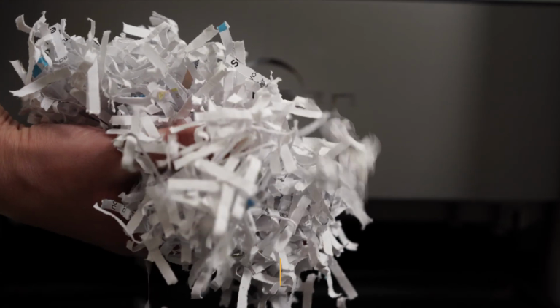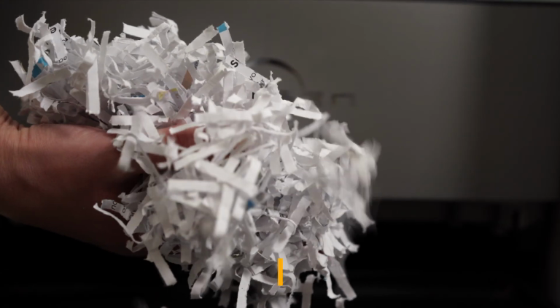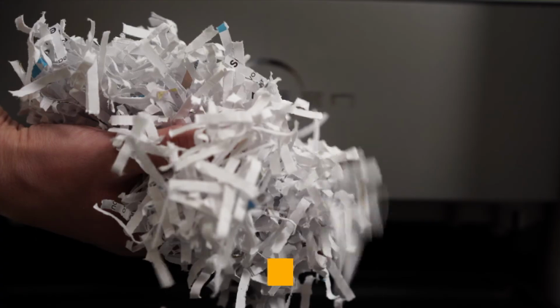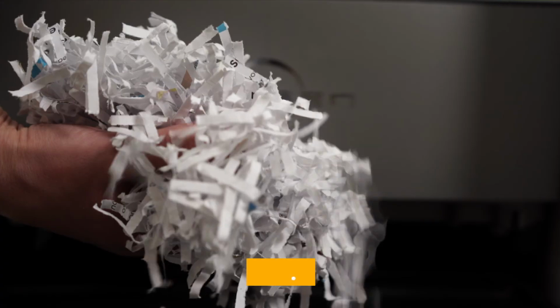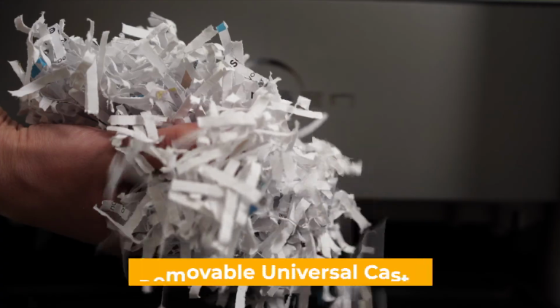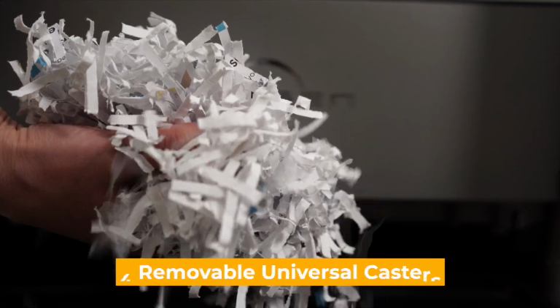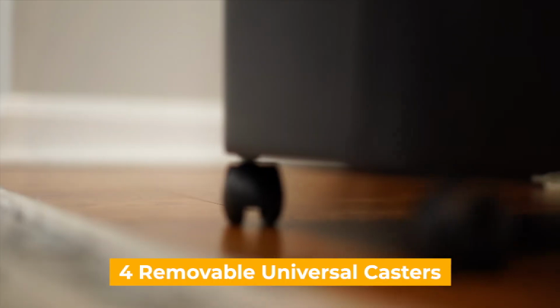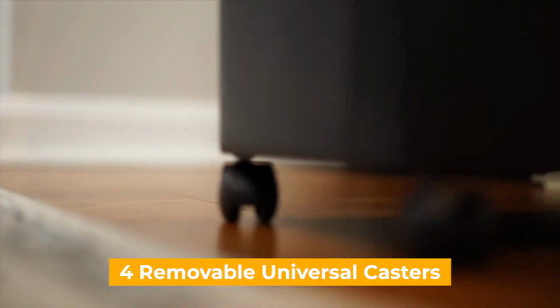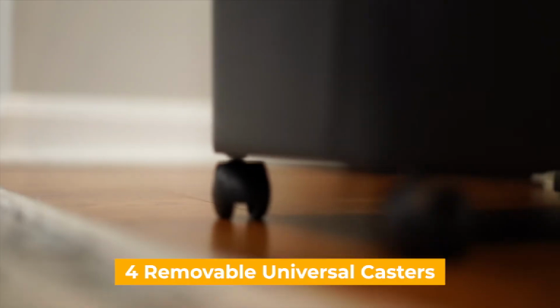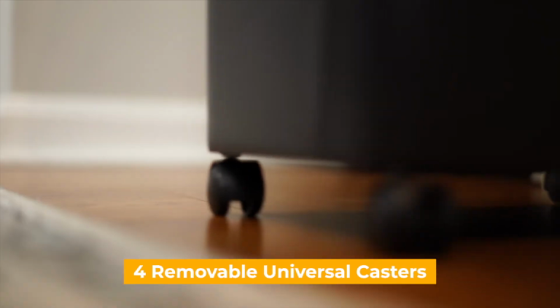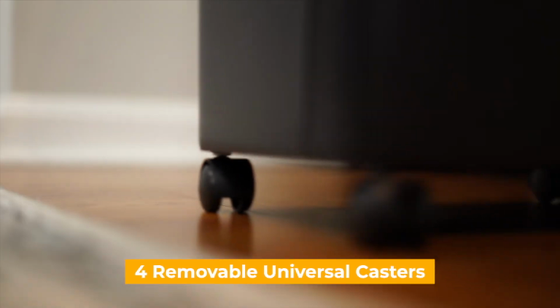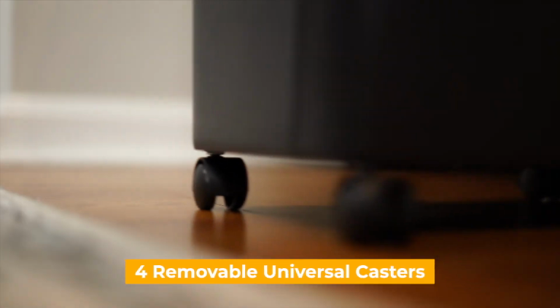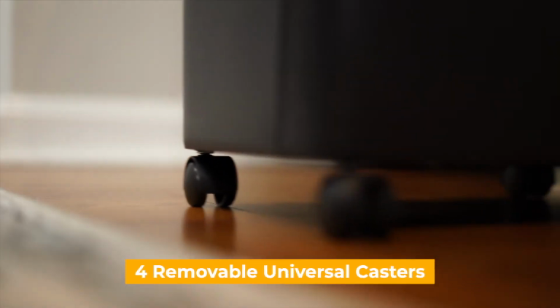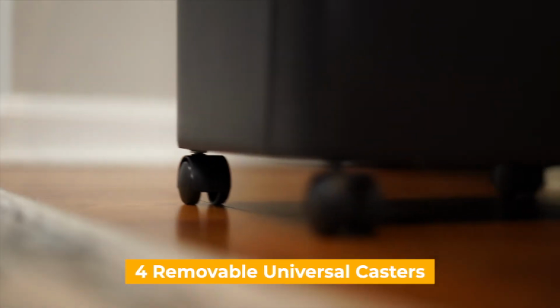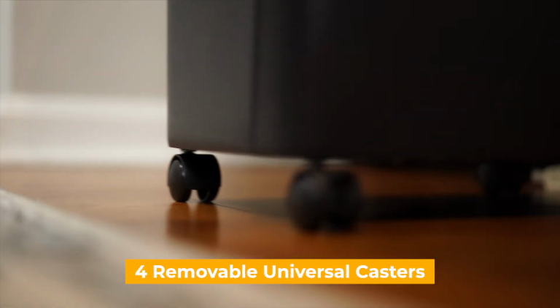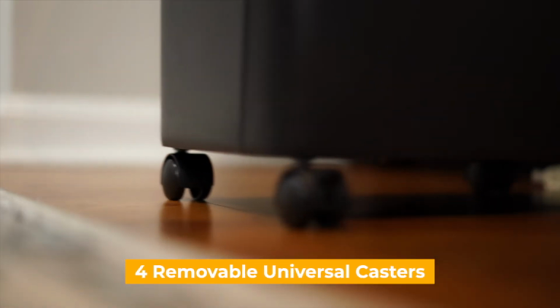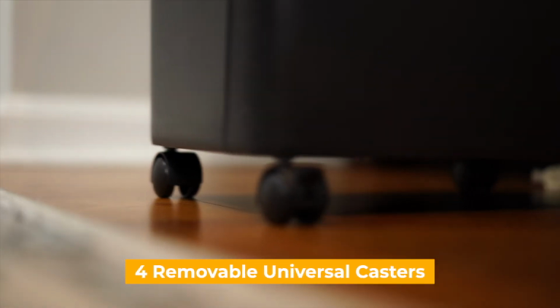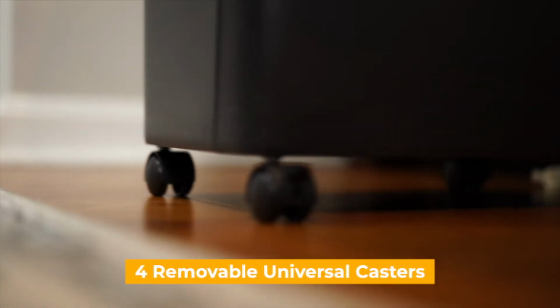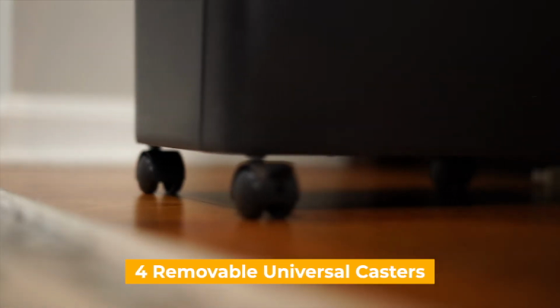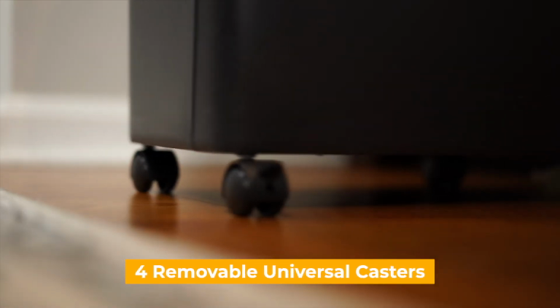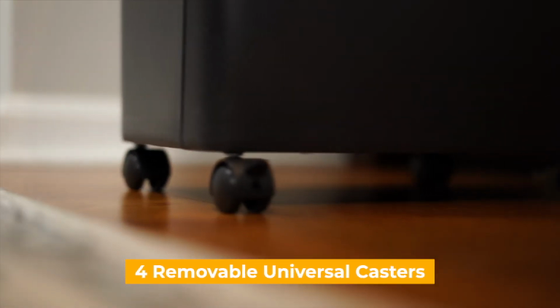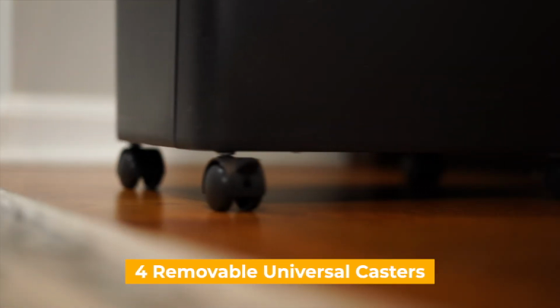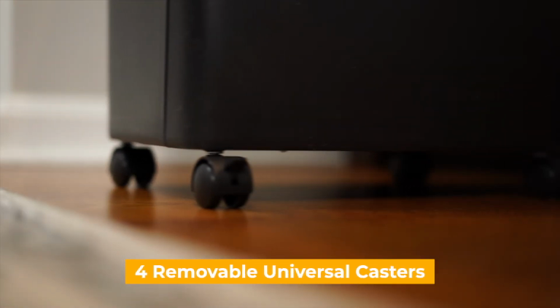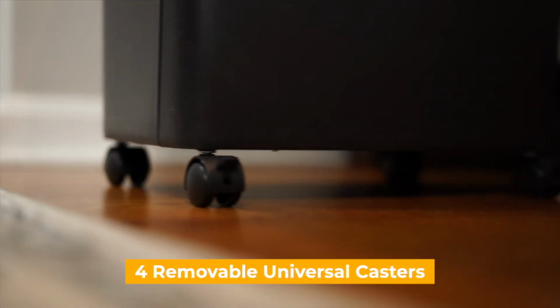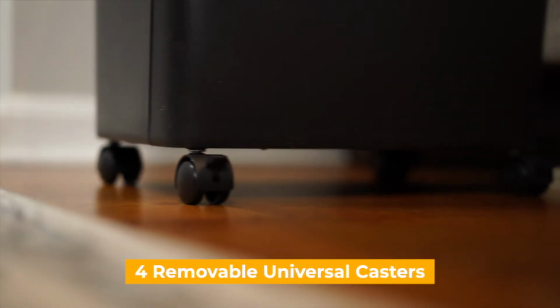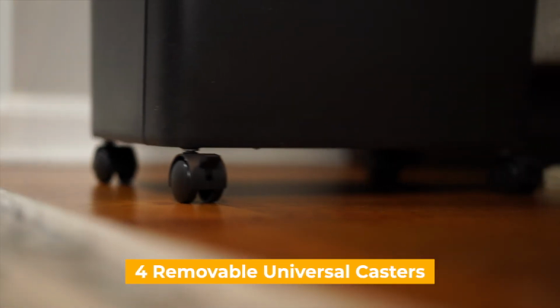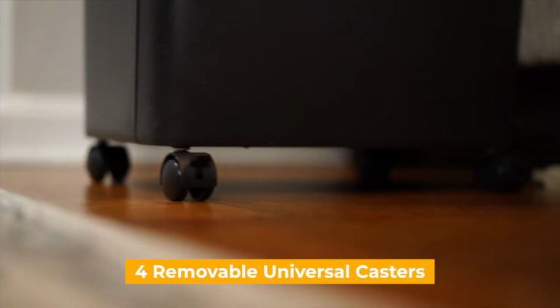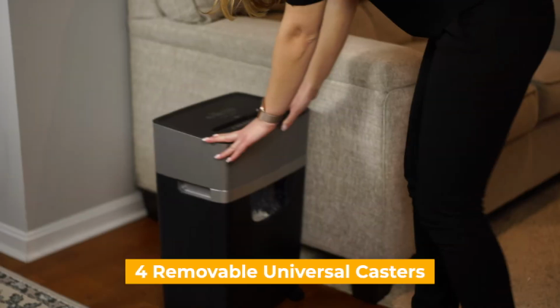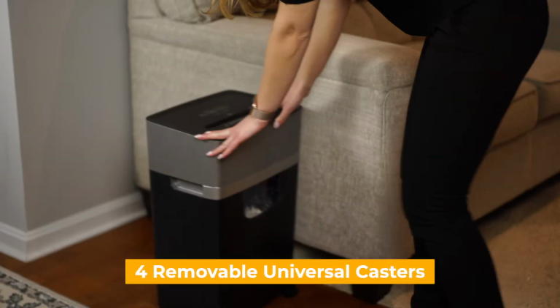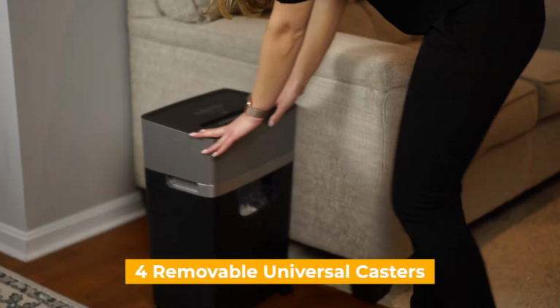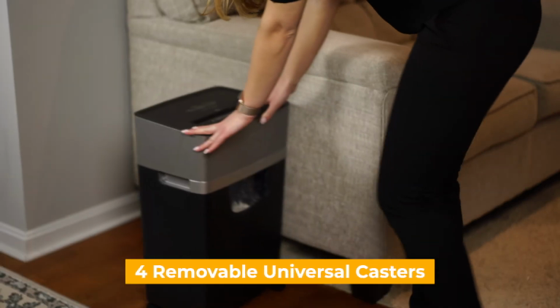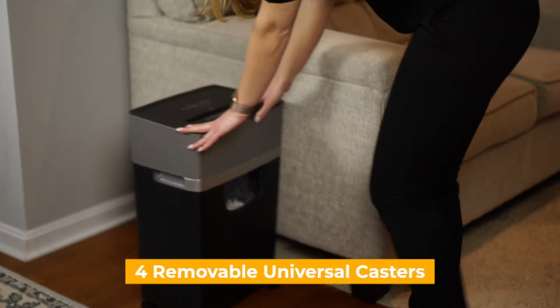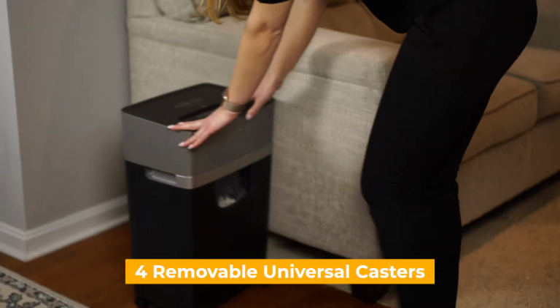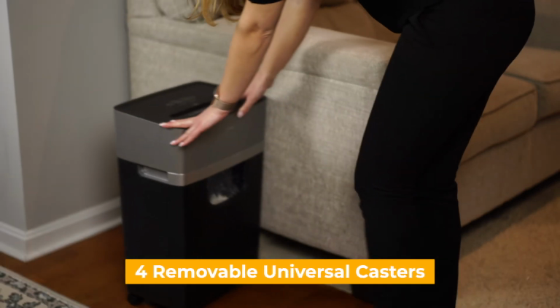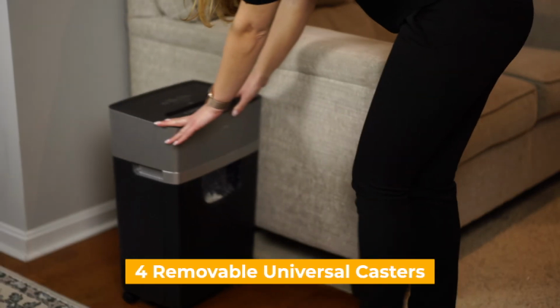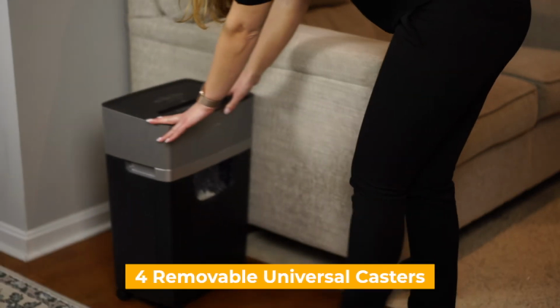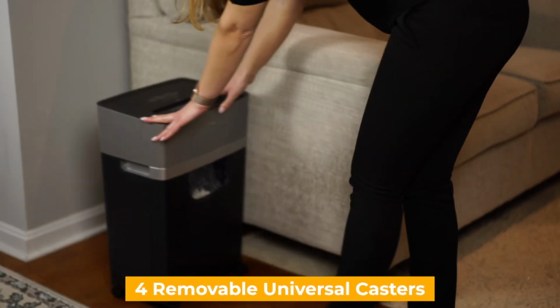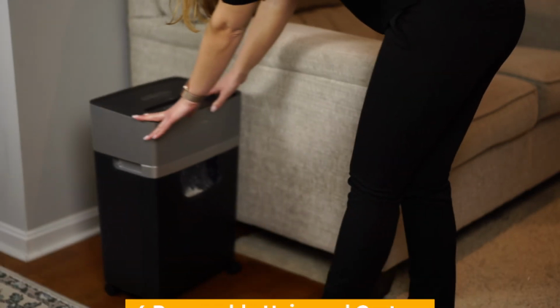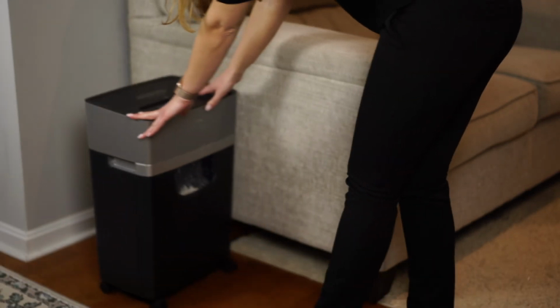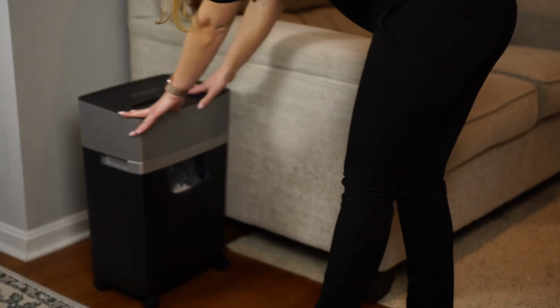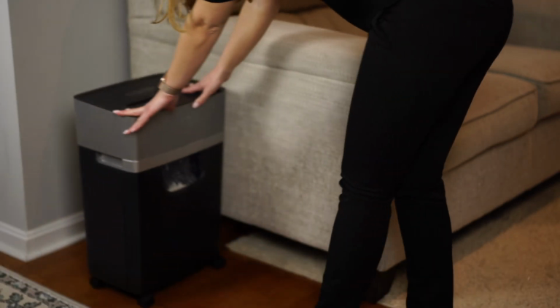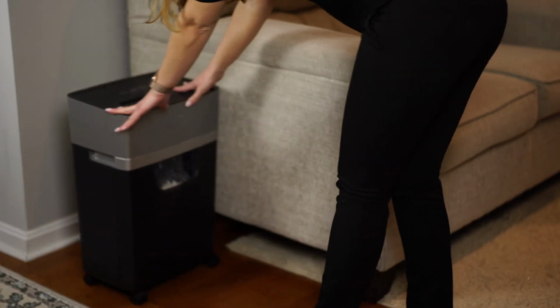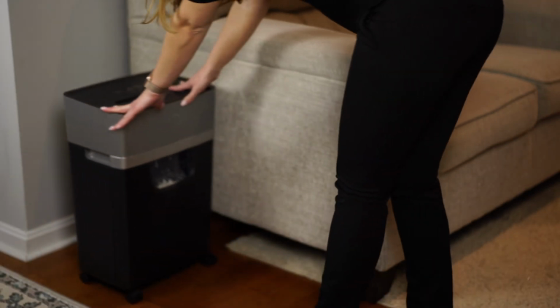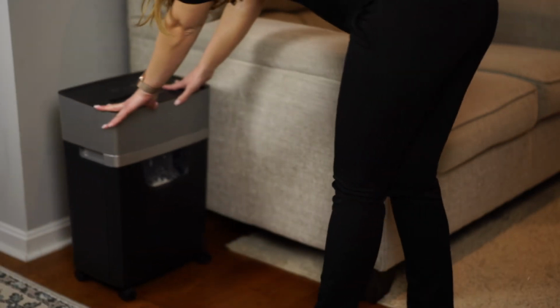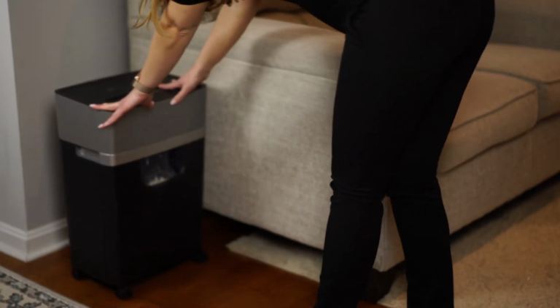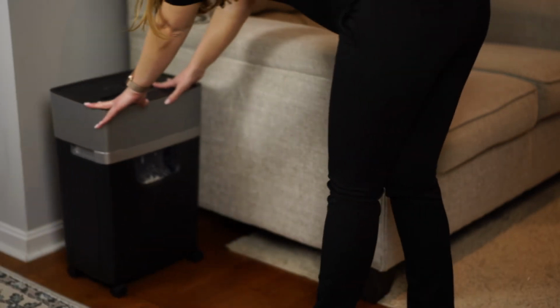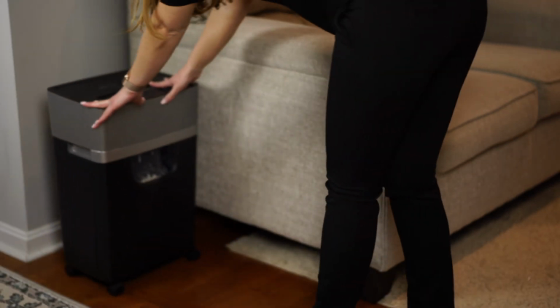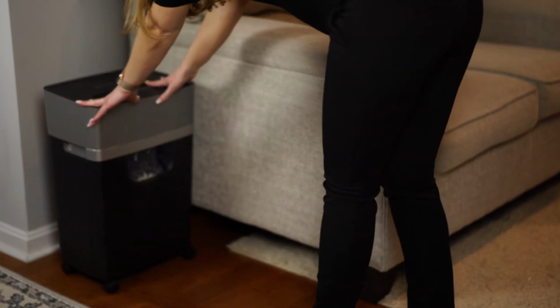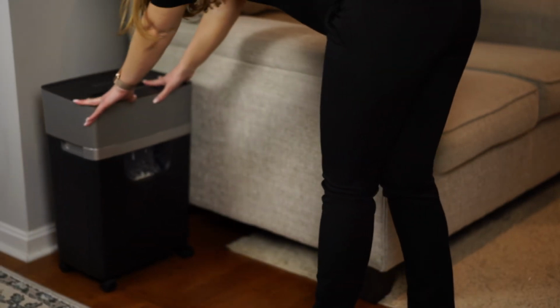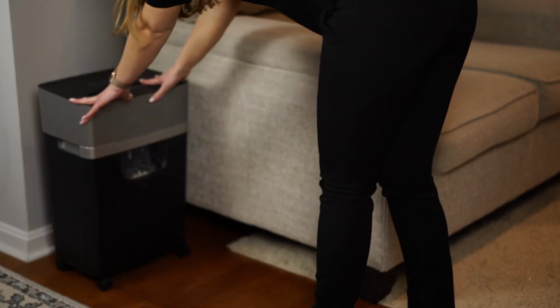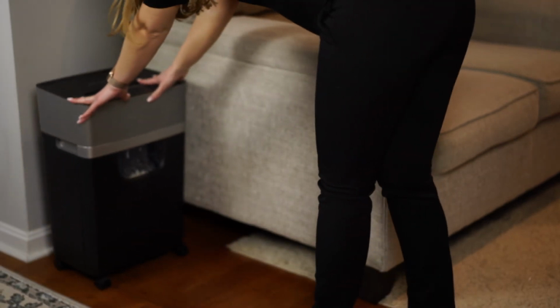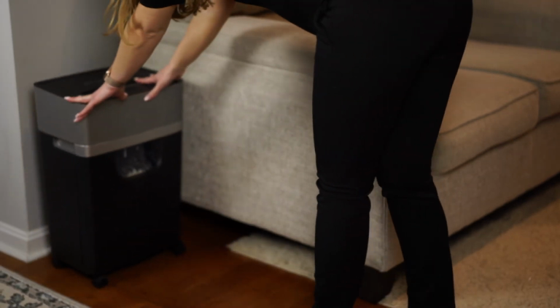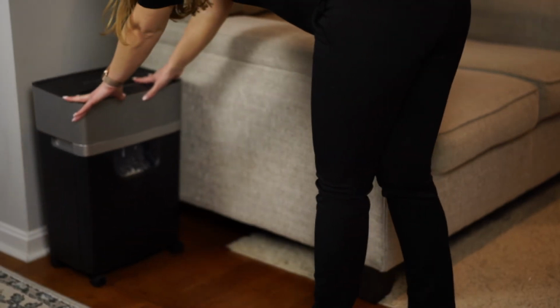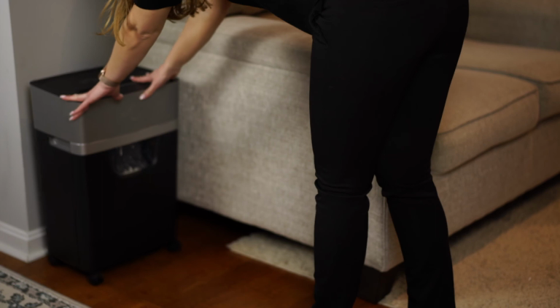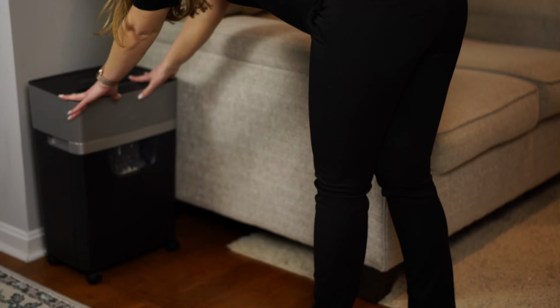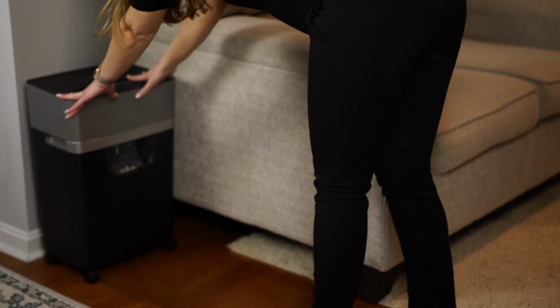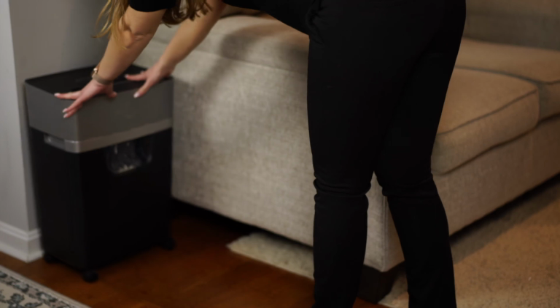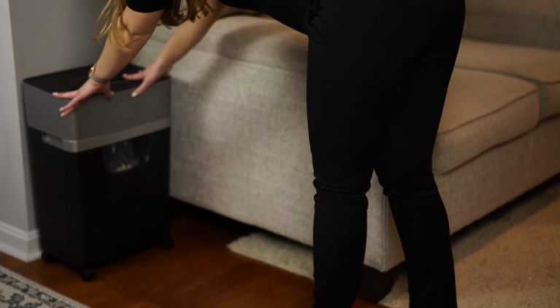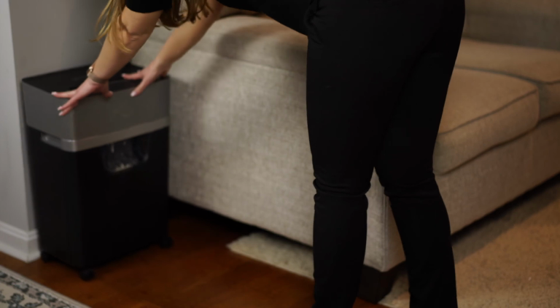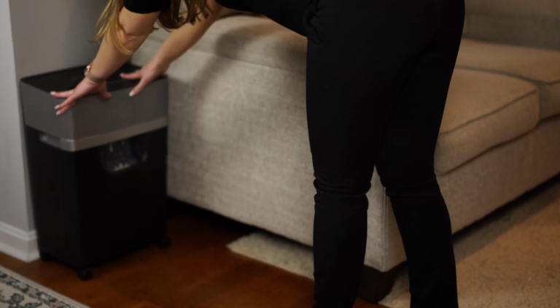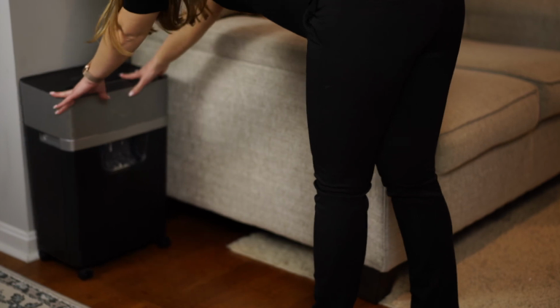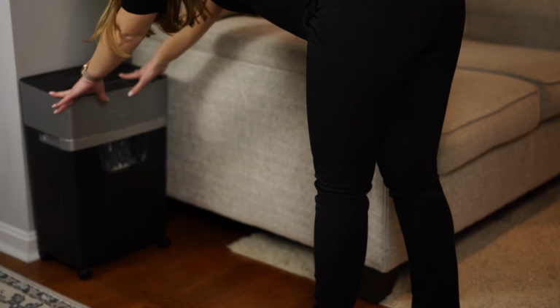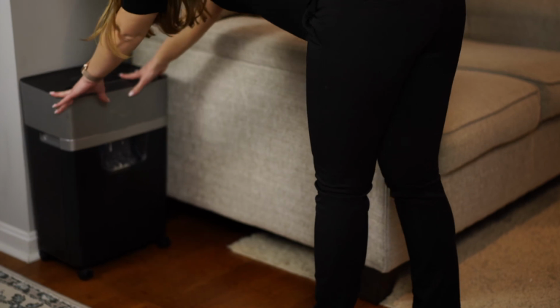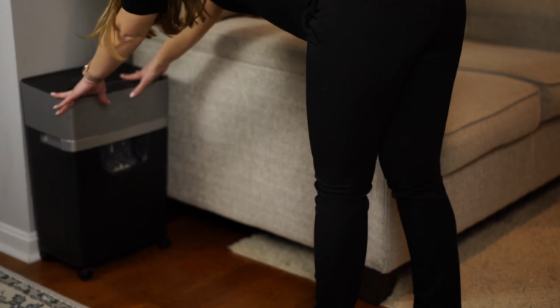Designed with four removable universal casters, helping you move and park the shredder machine conveniently.